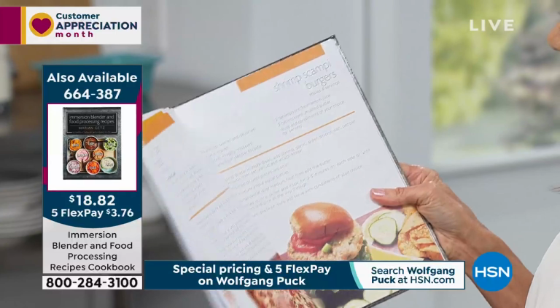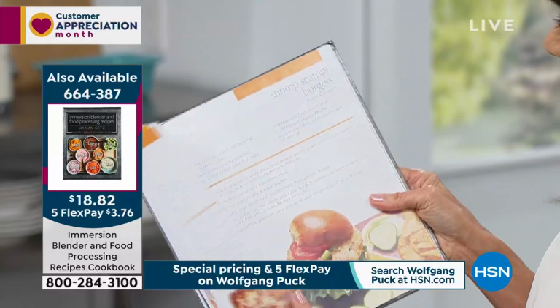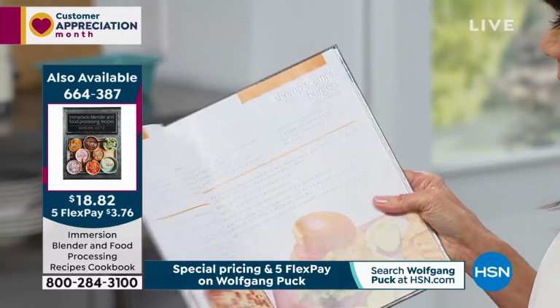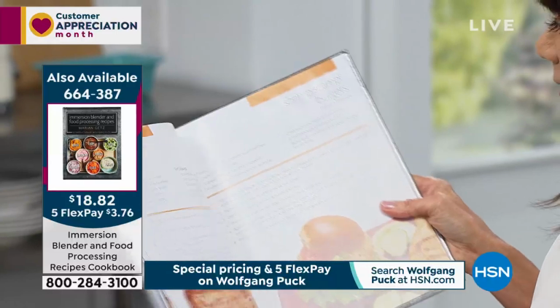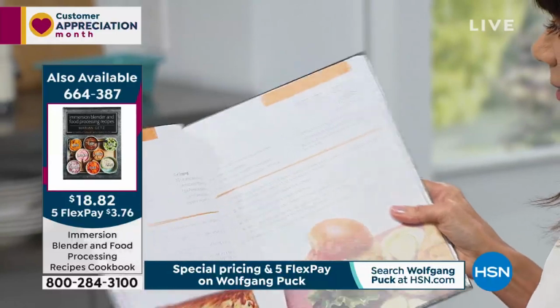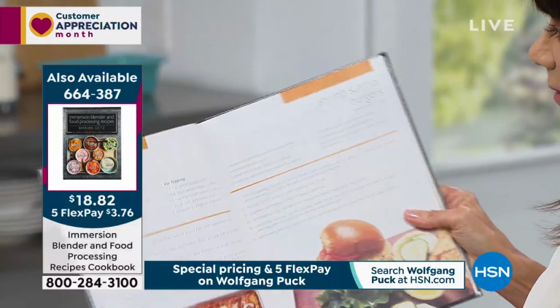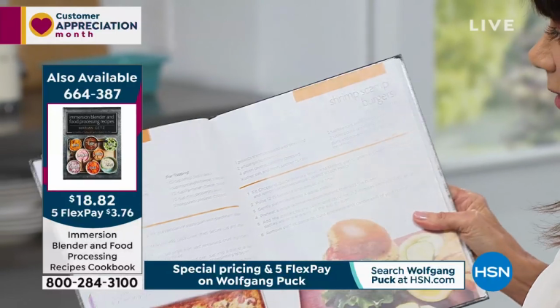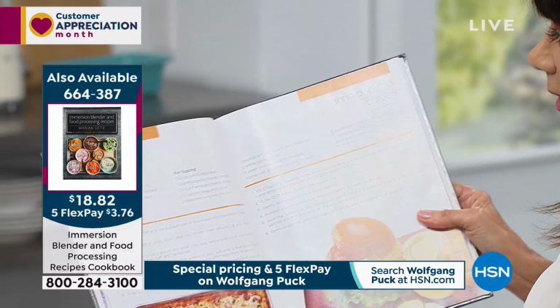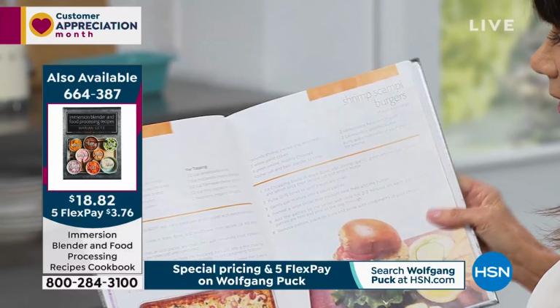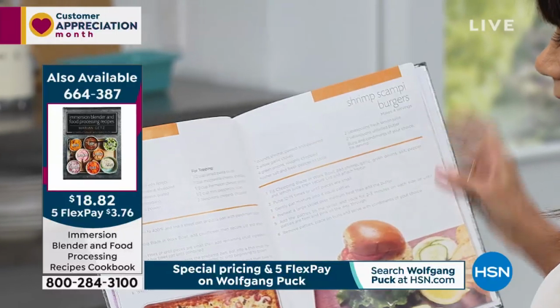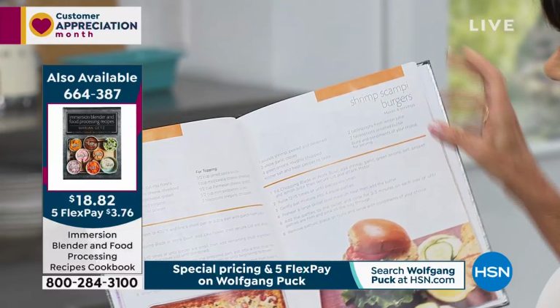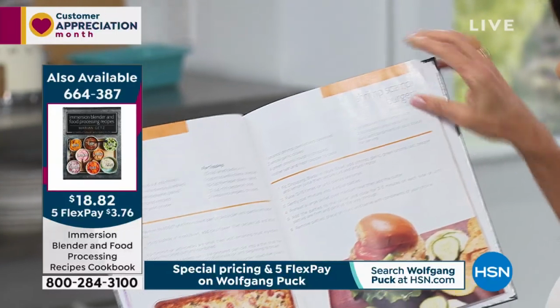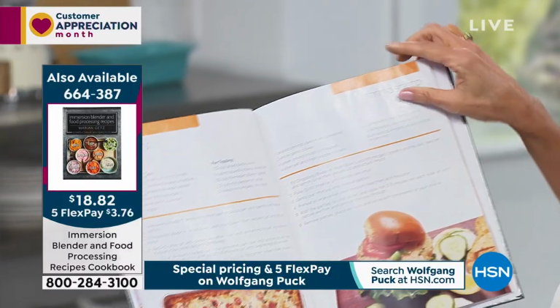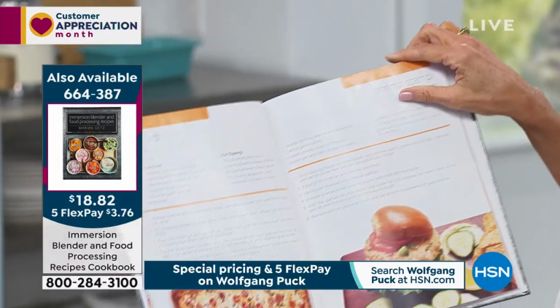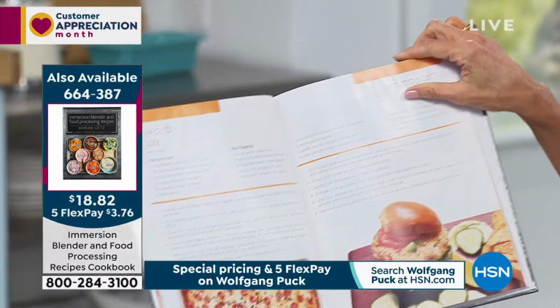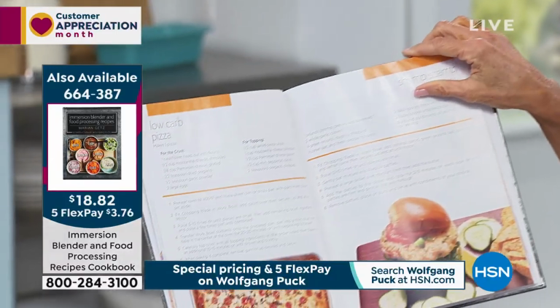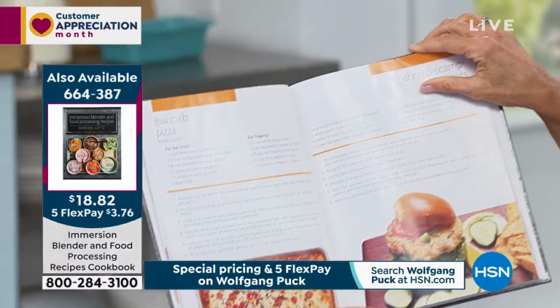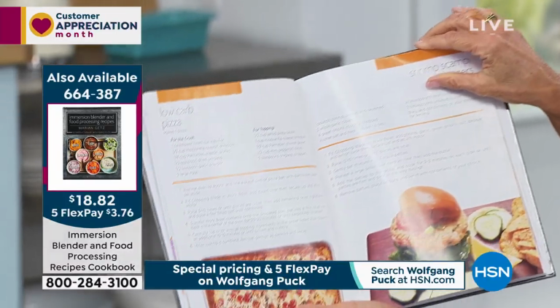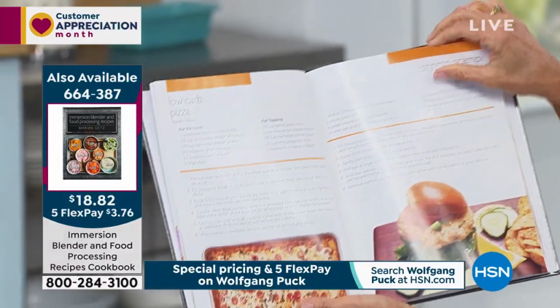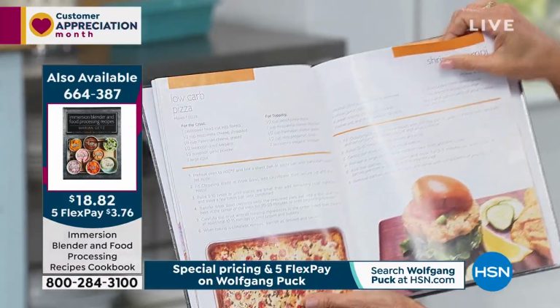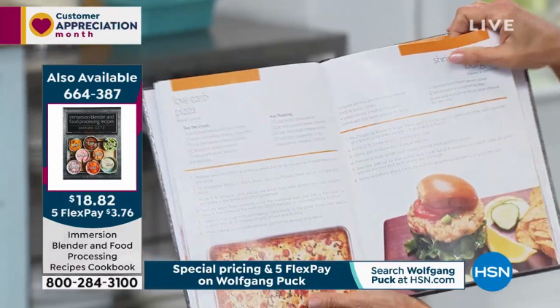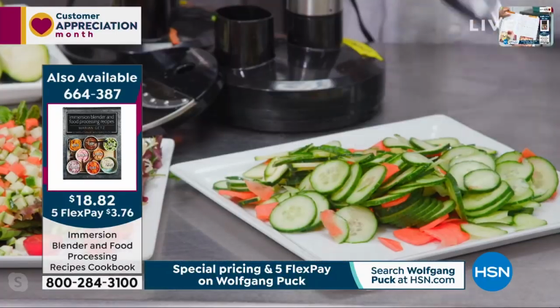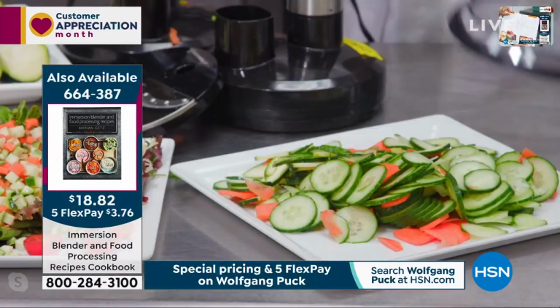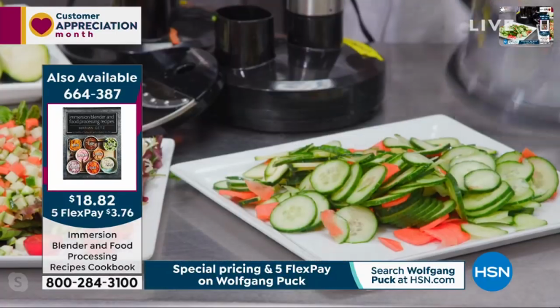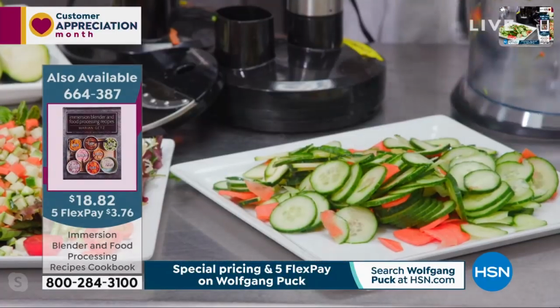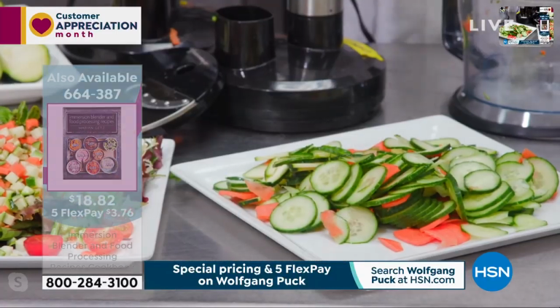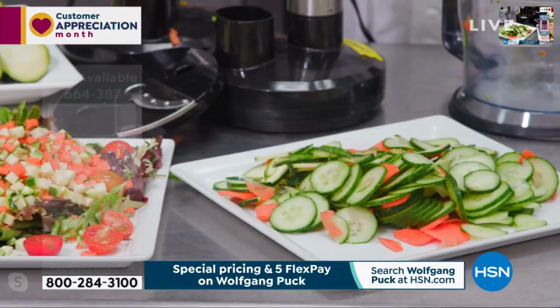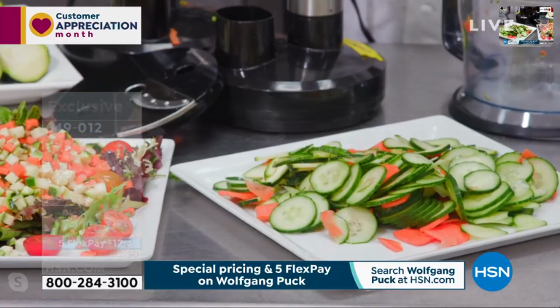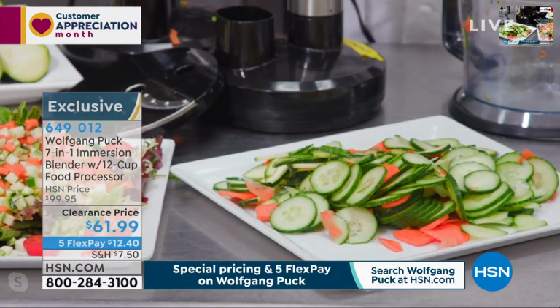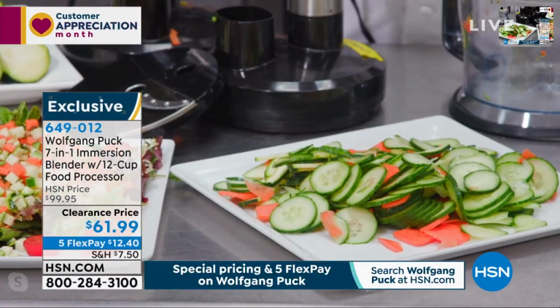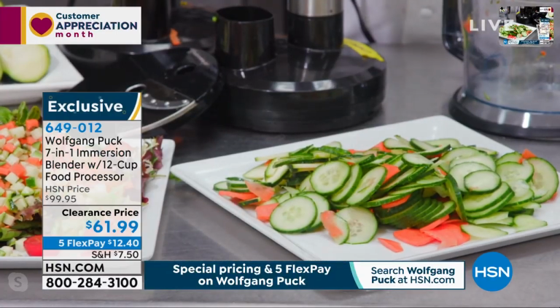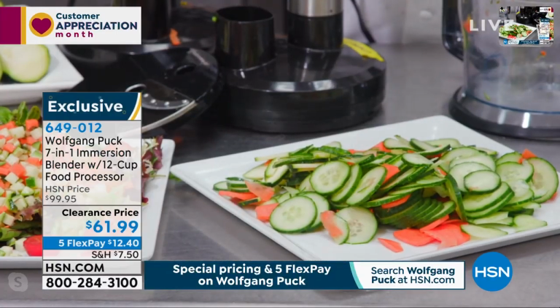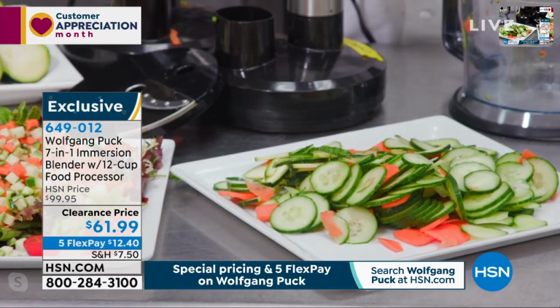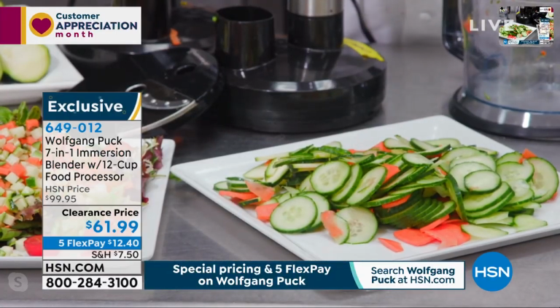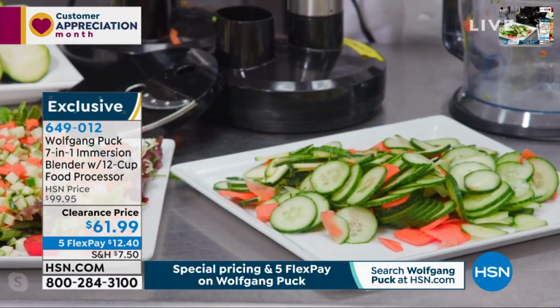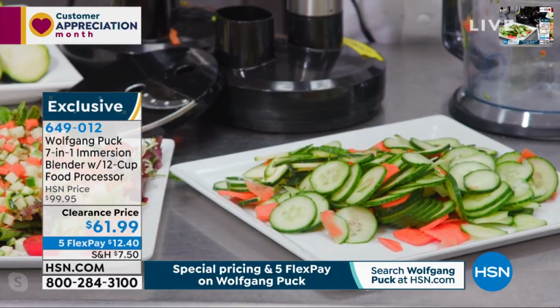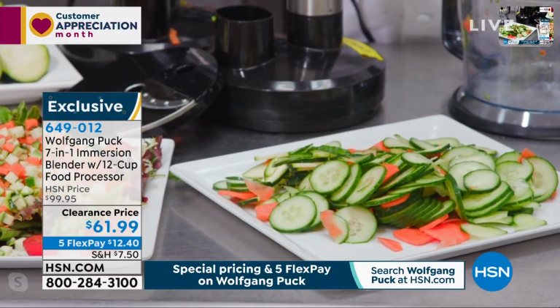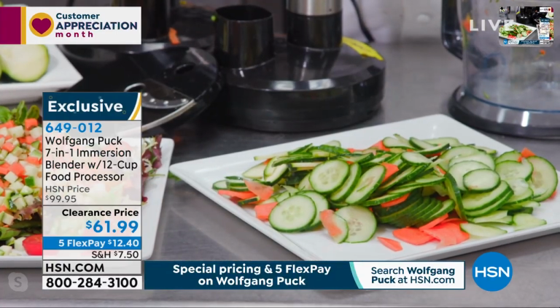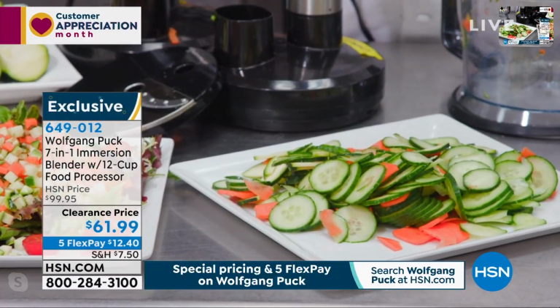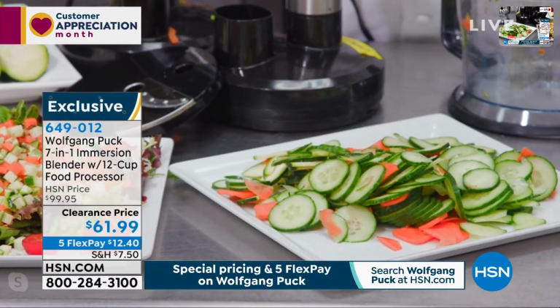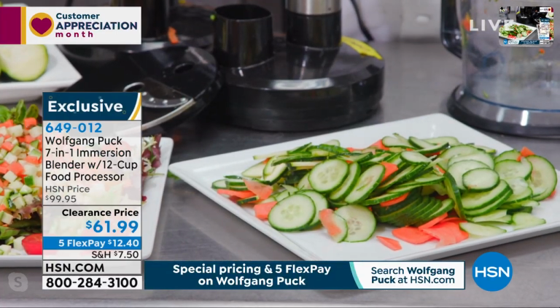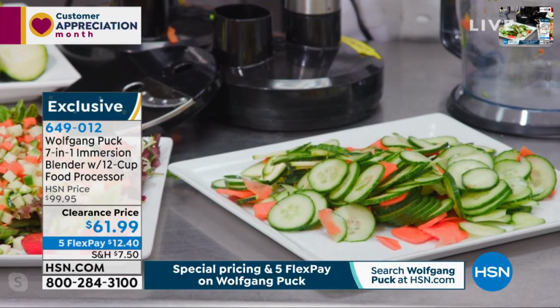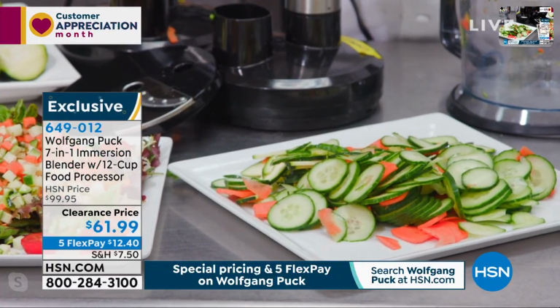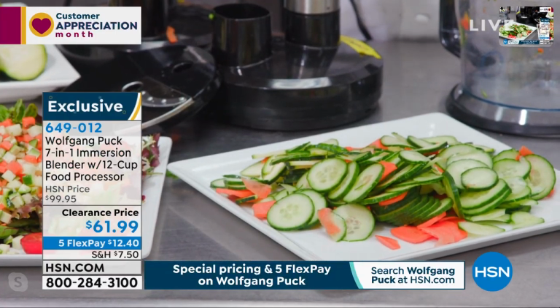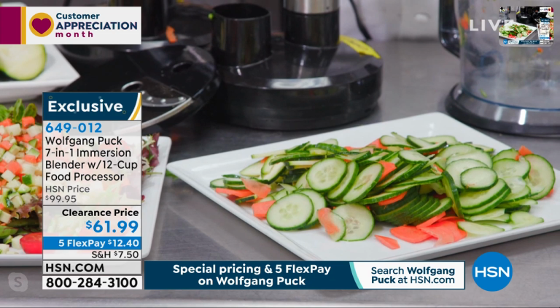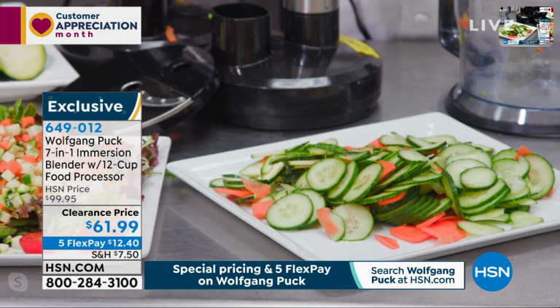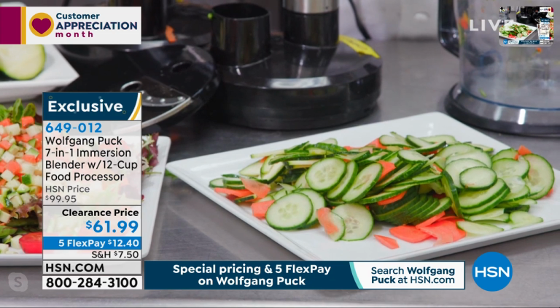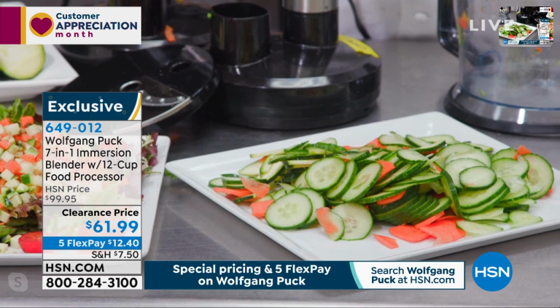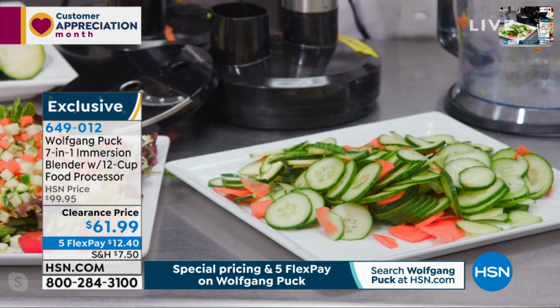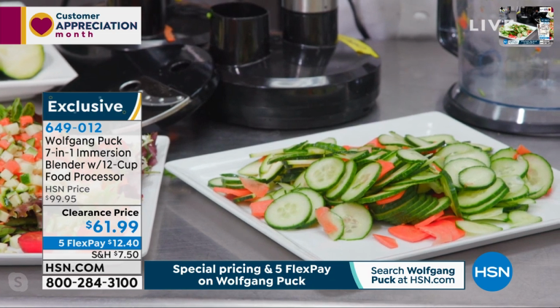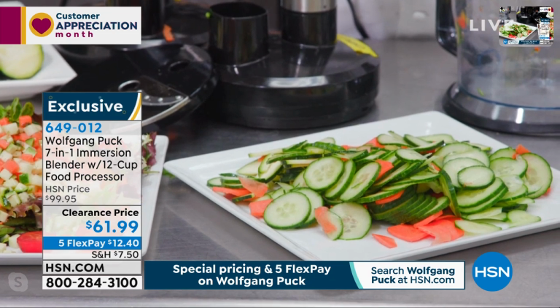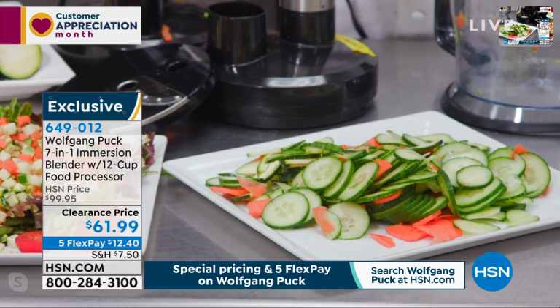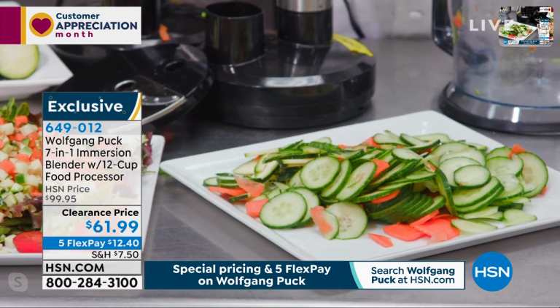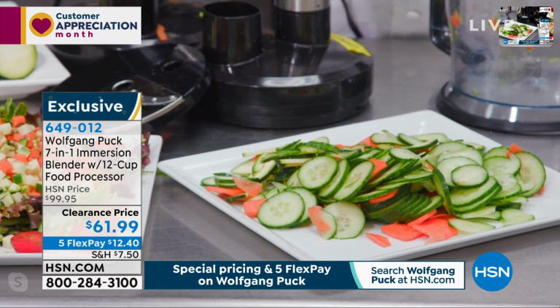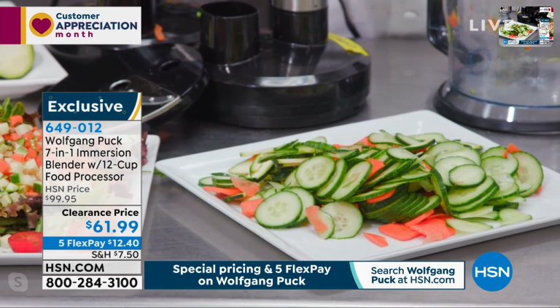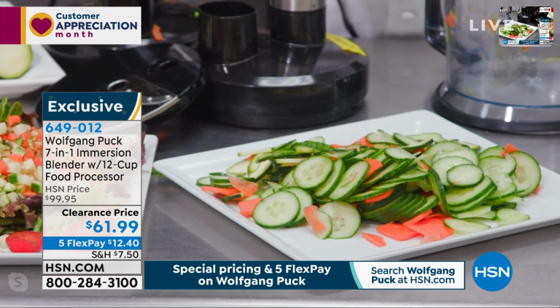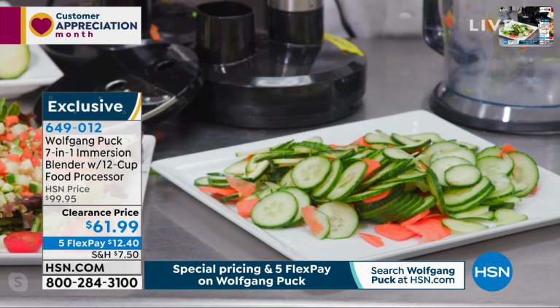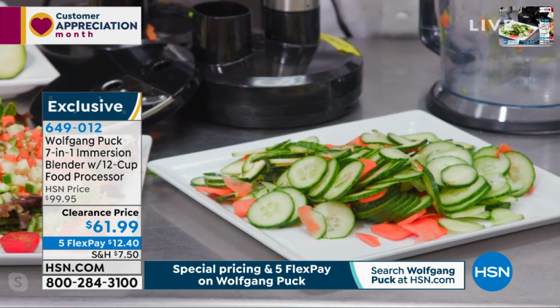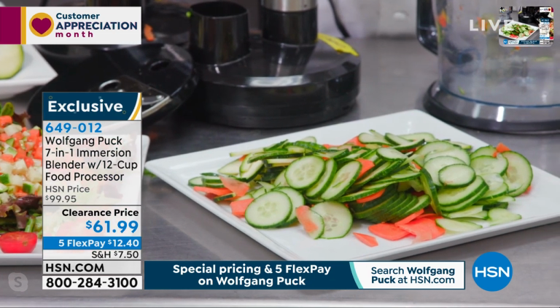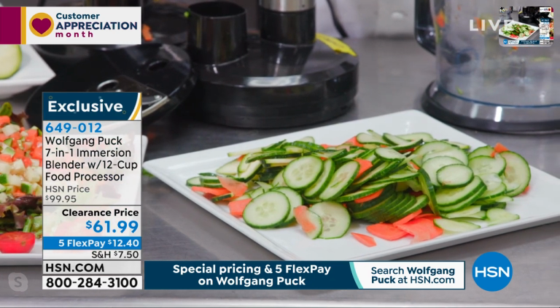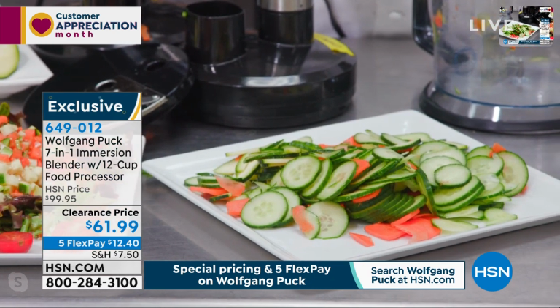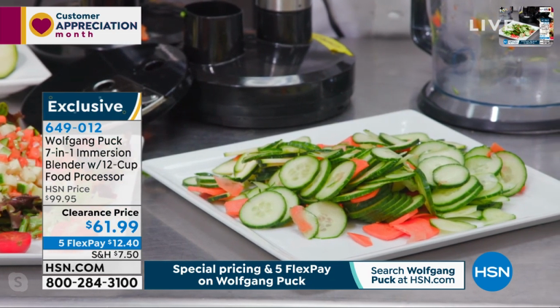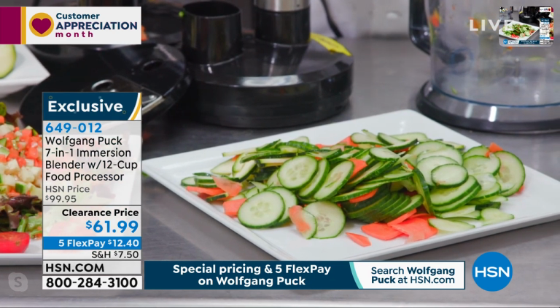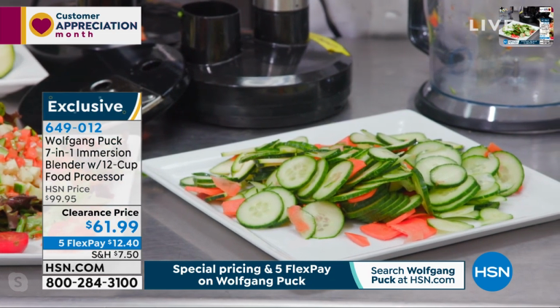Perfectly sliced cucumbers. You don't have to worry — look at that. Each slice the same. Oh, that looks so good, chef.